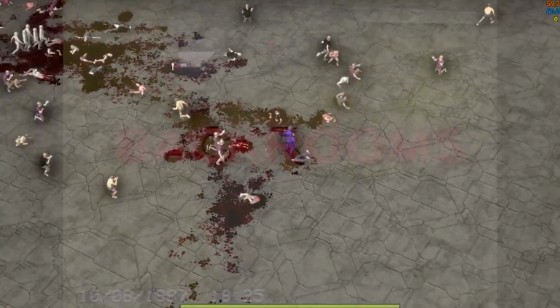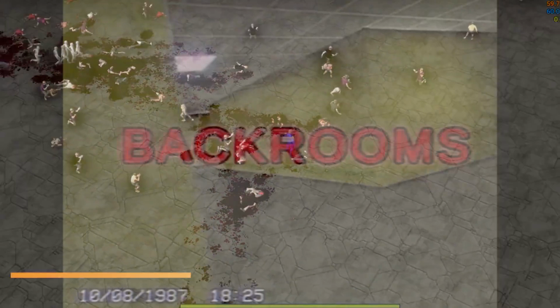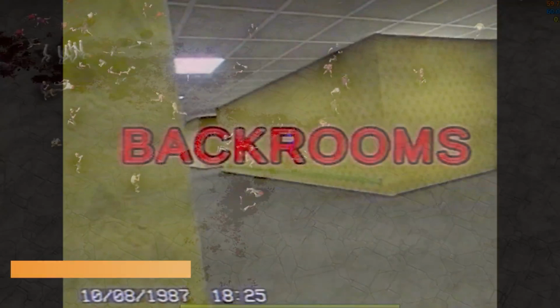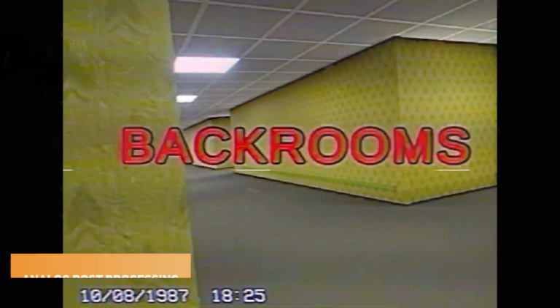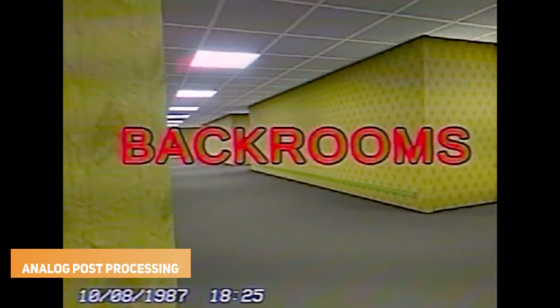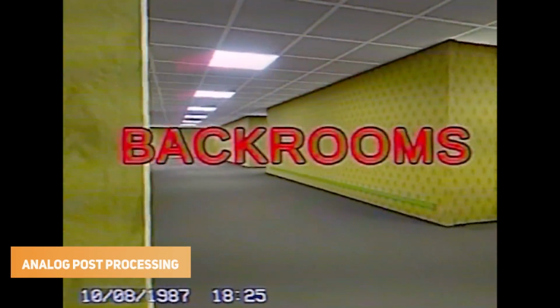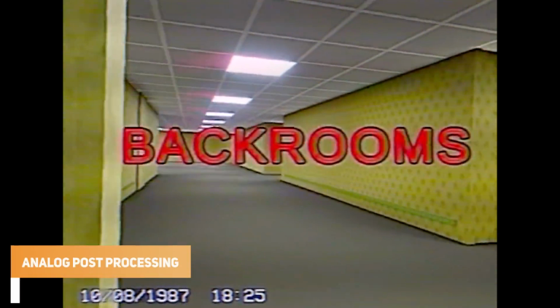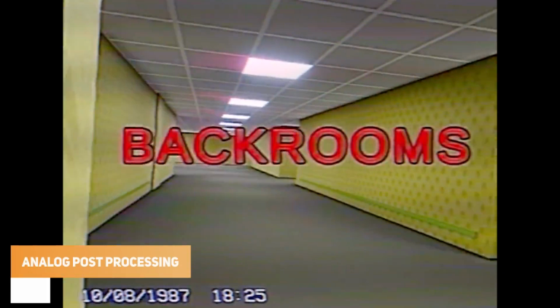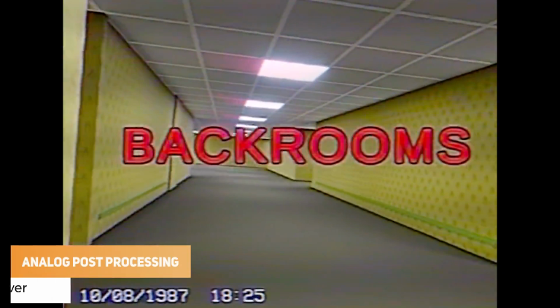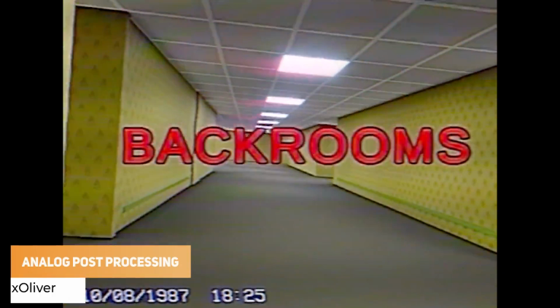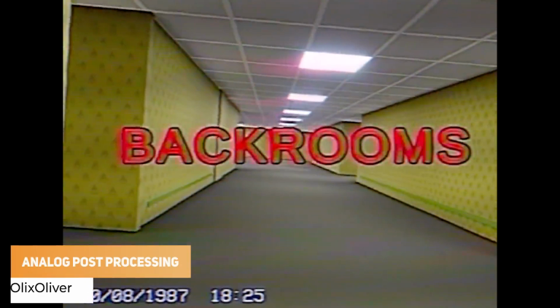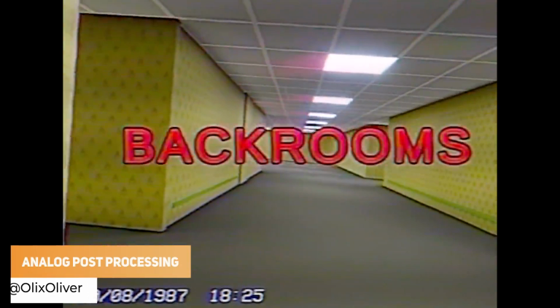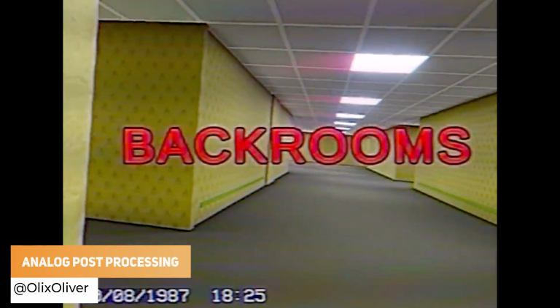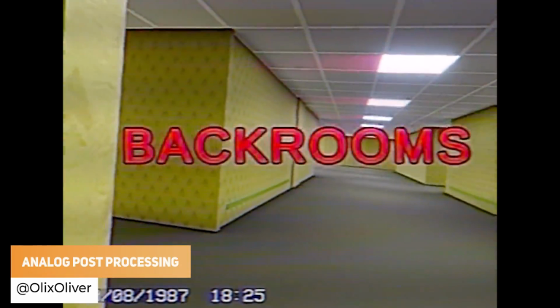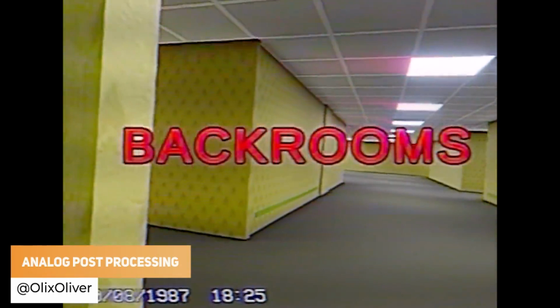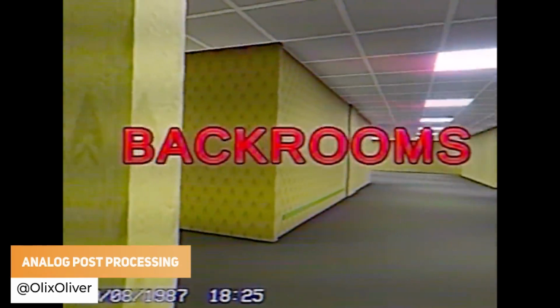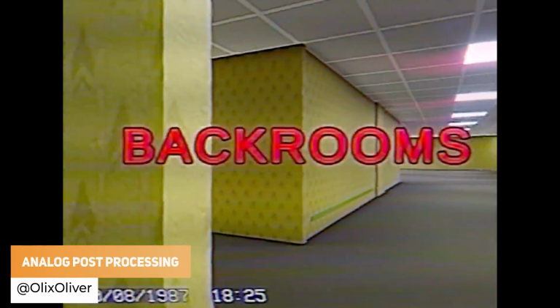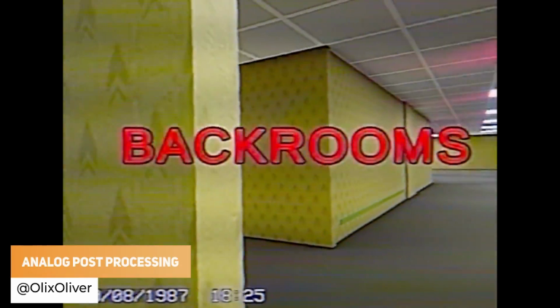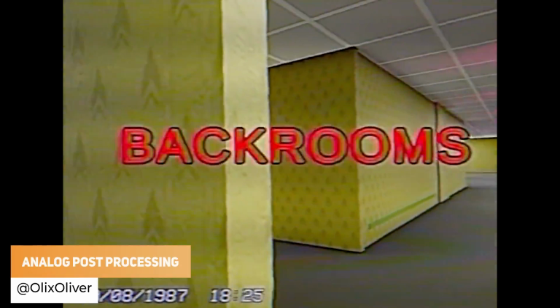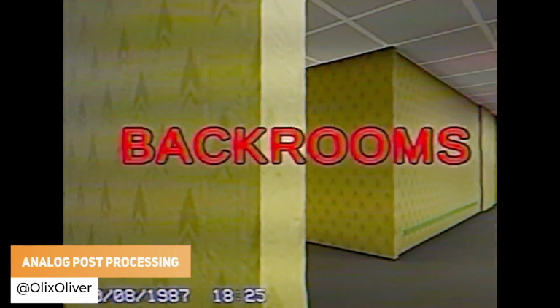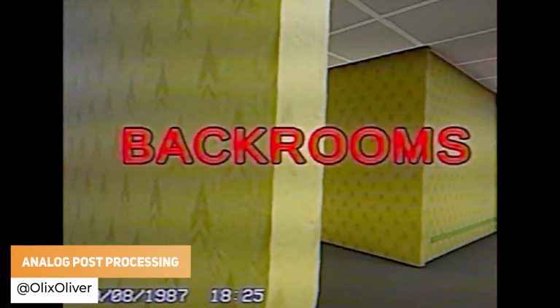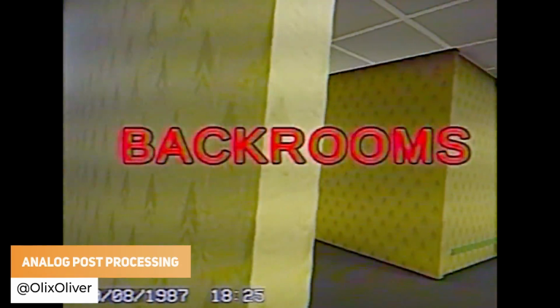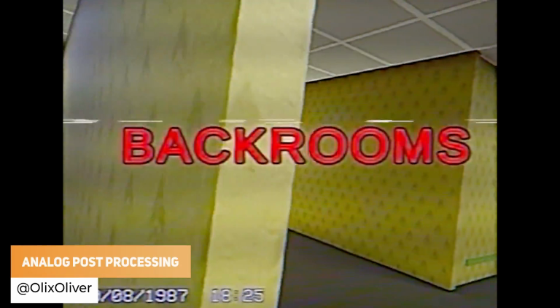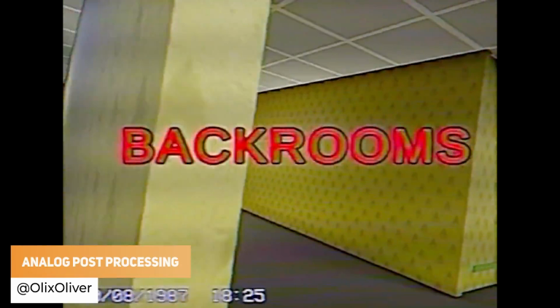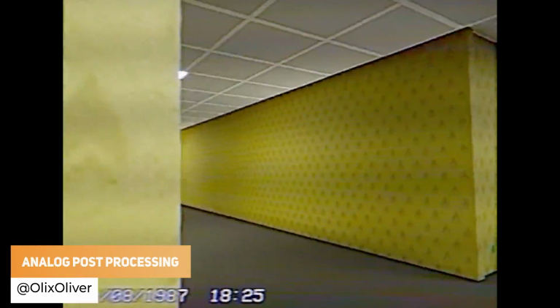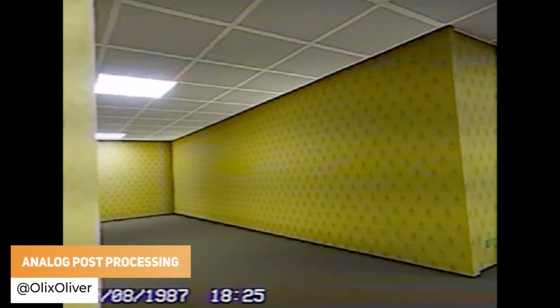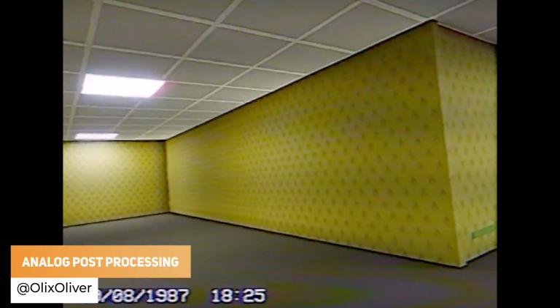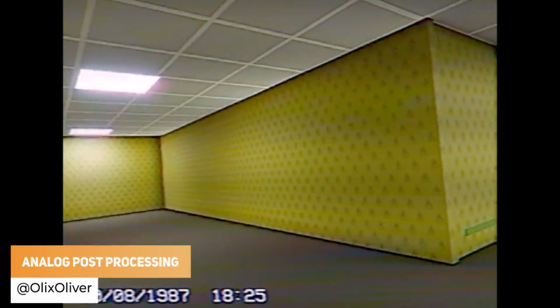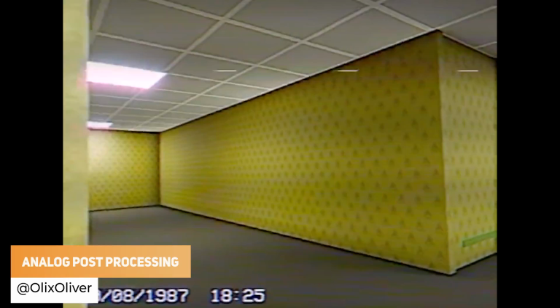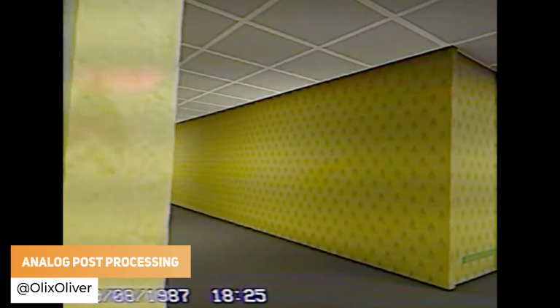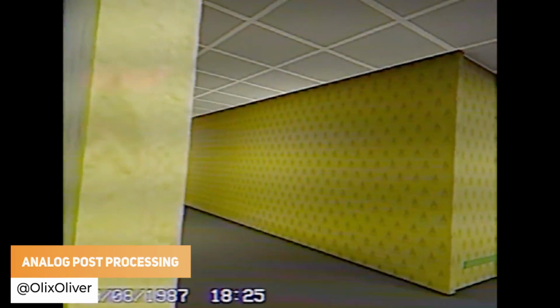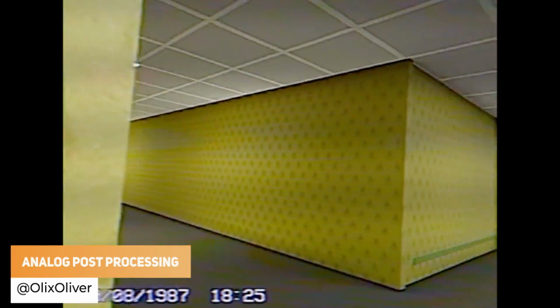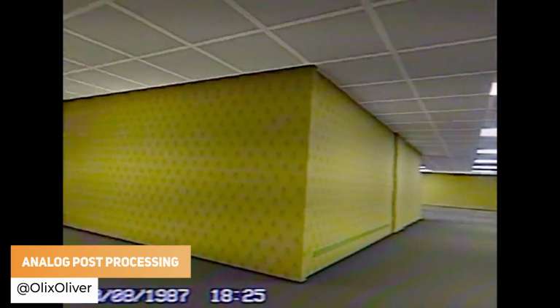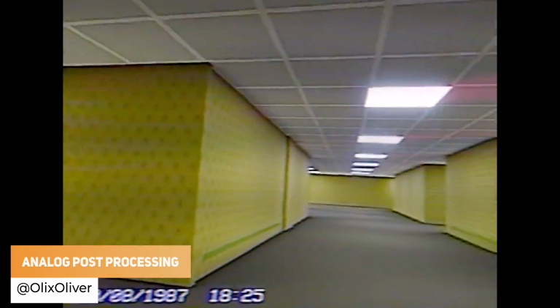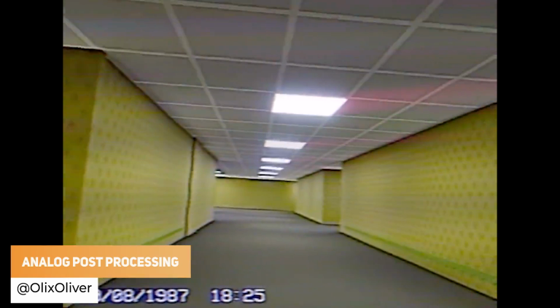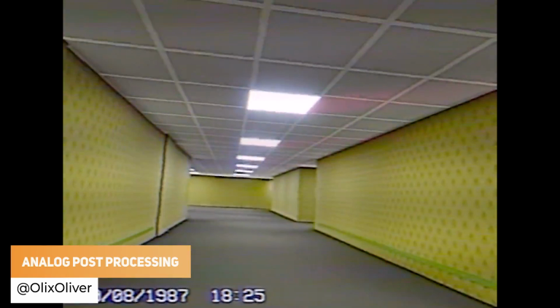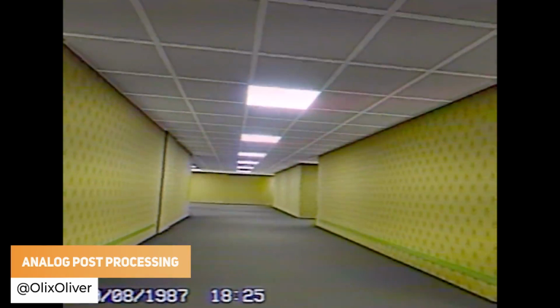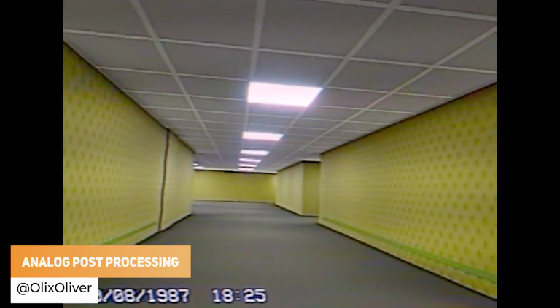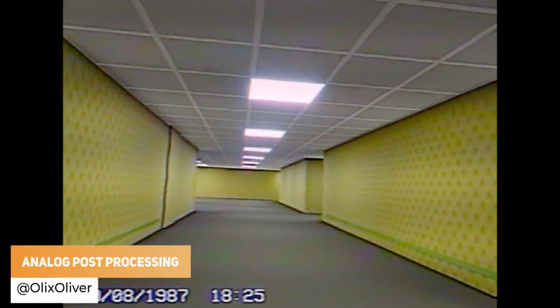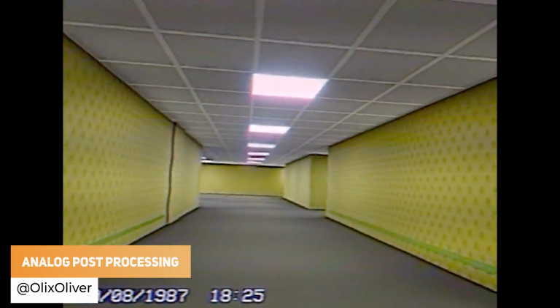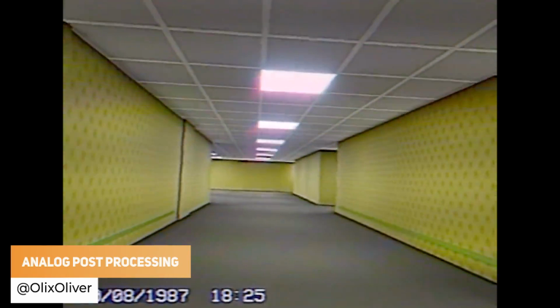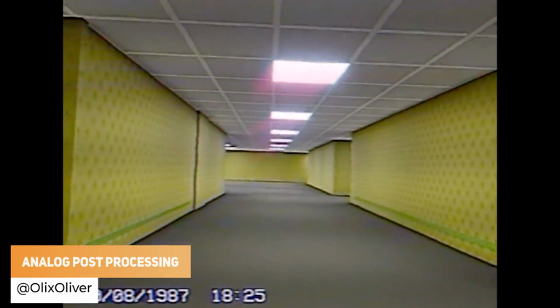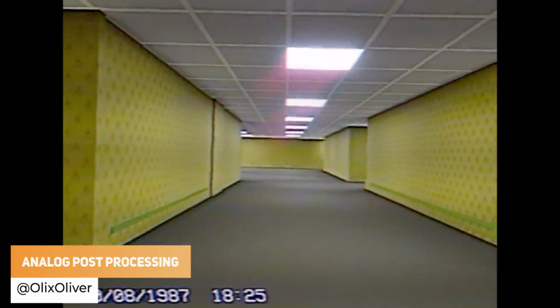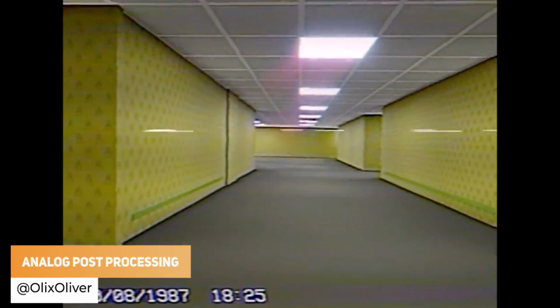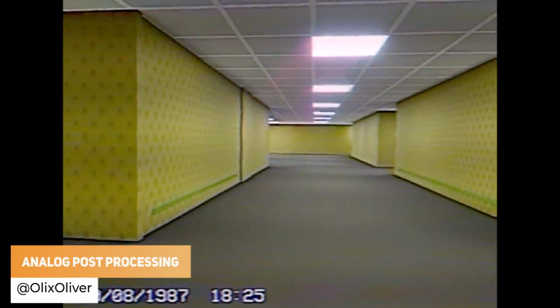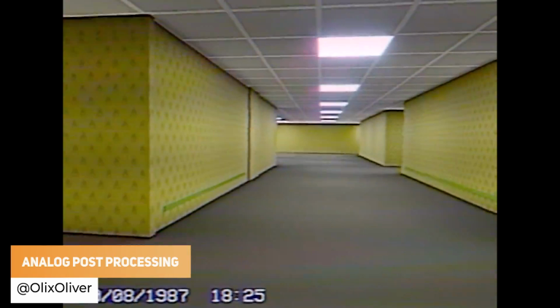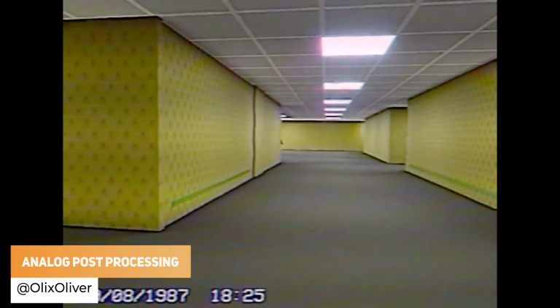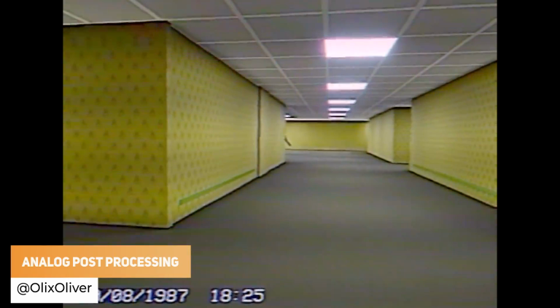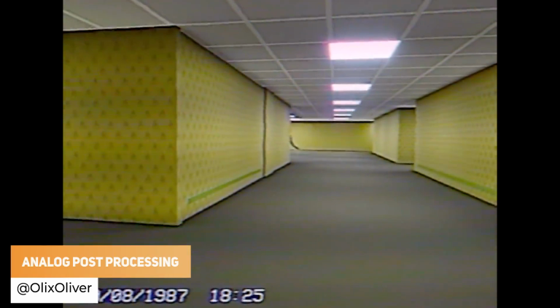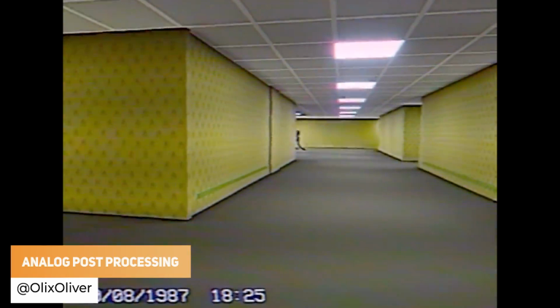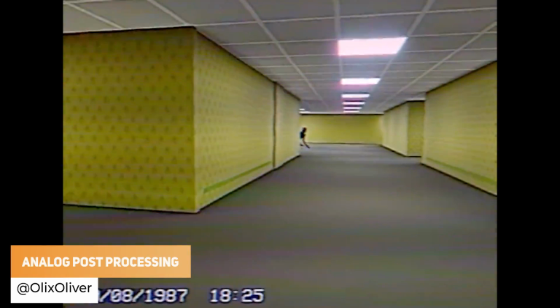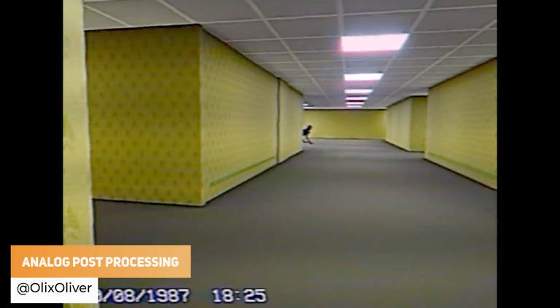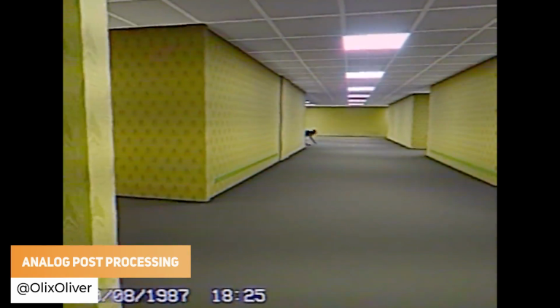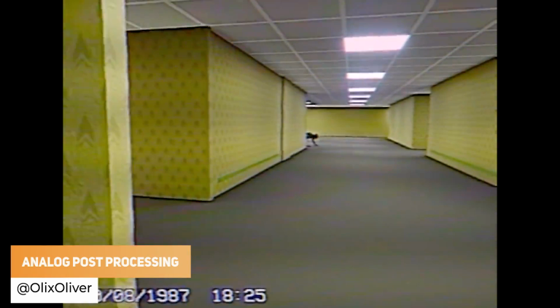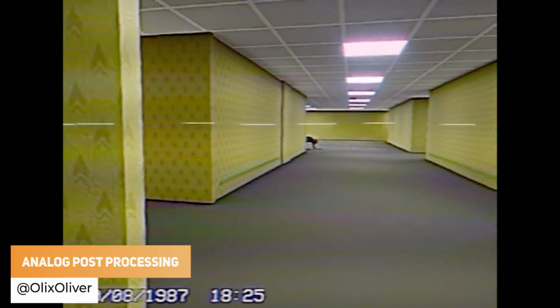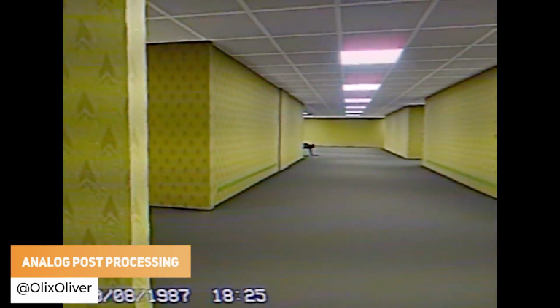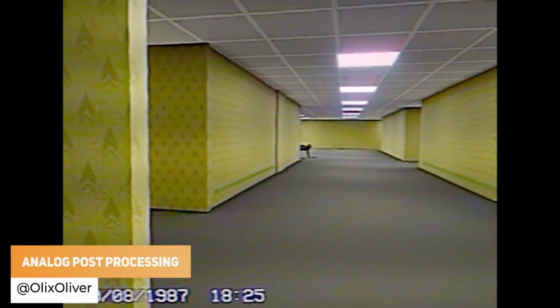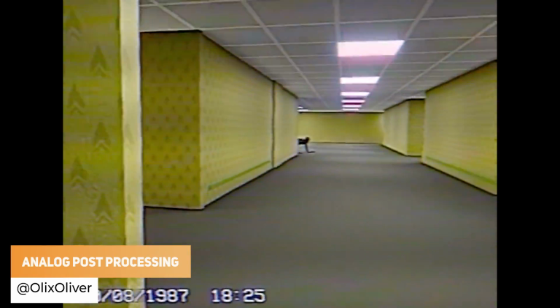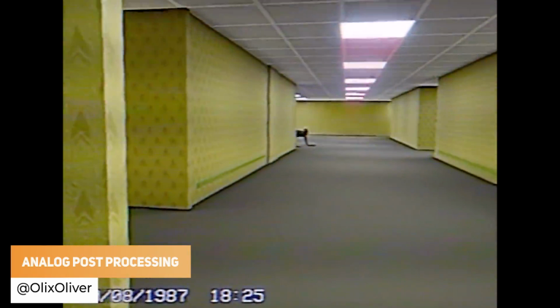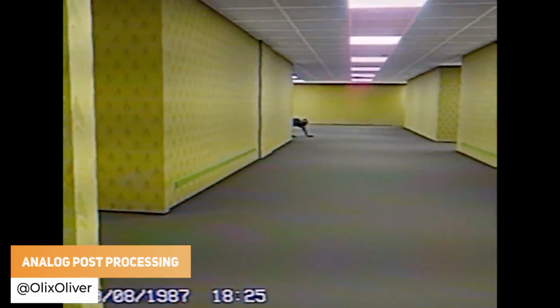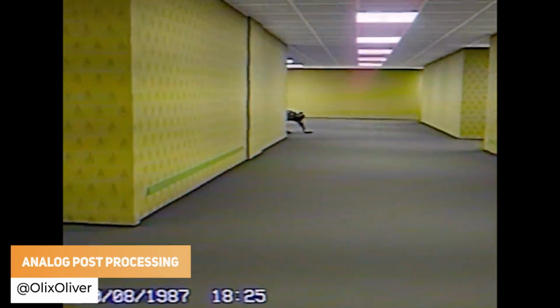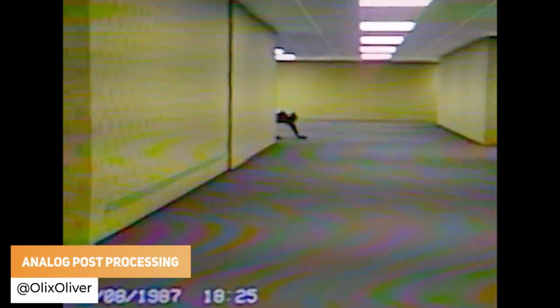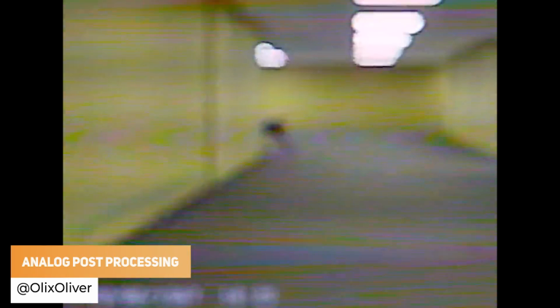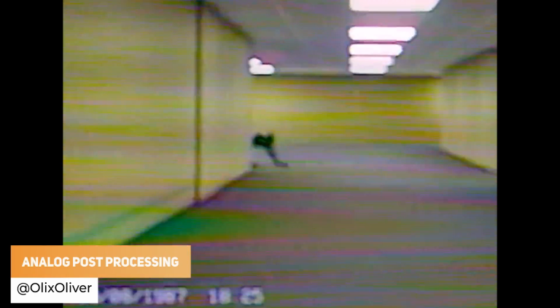Olic's Oliver has got an analog post-processing effect featured in the back rooms, as if it could get much worse.